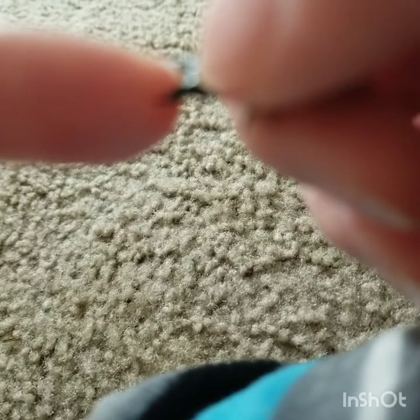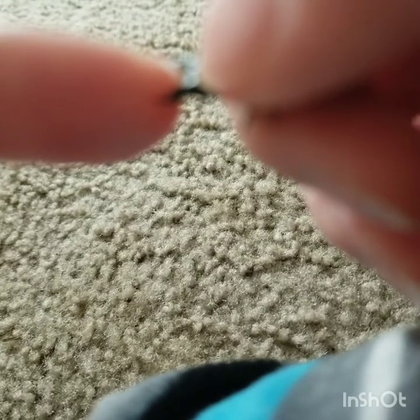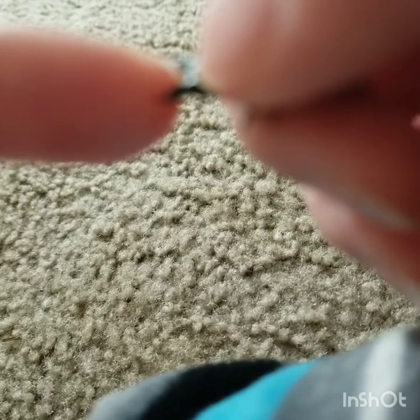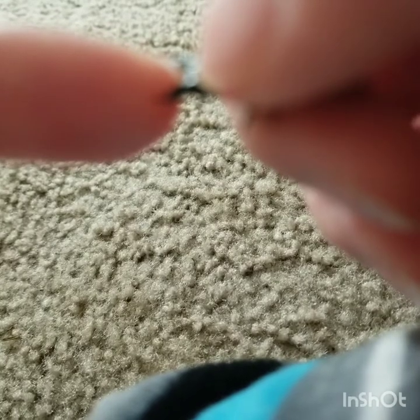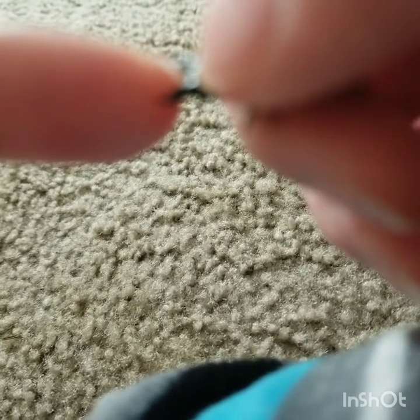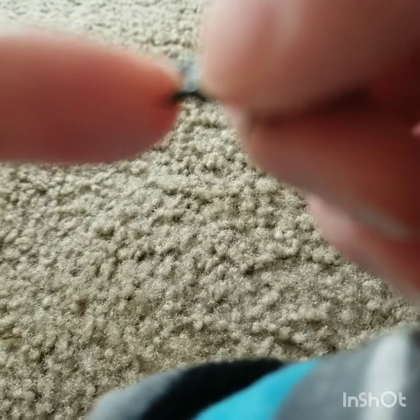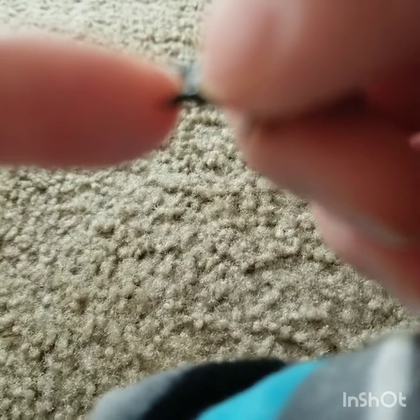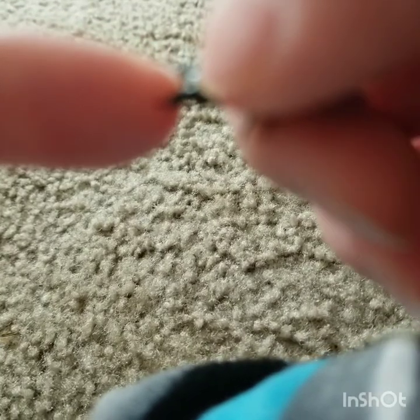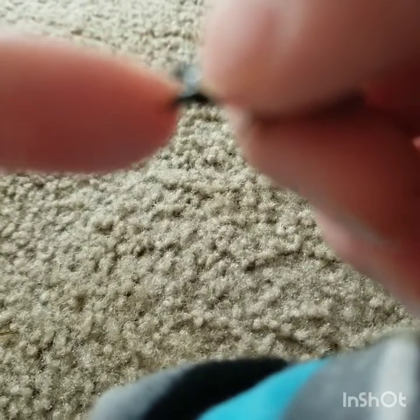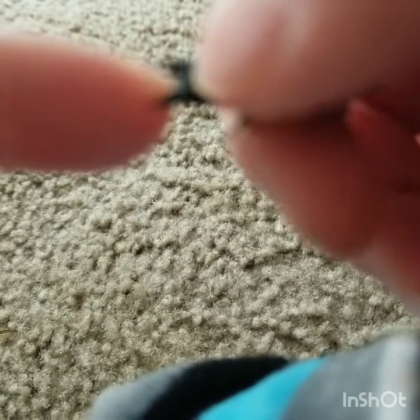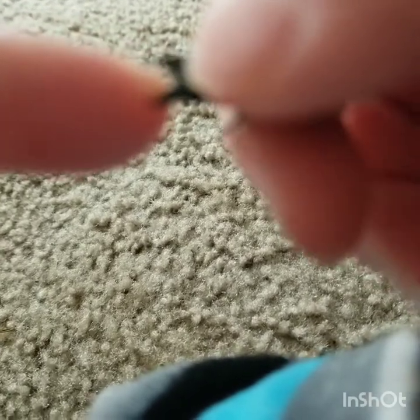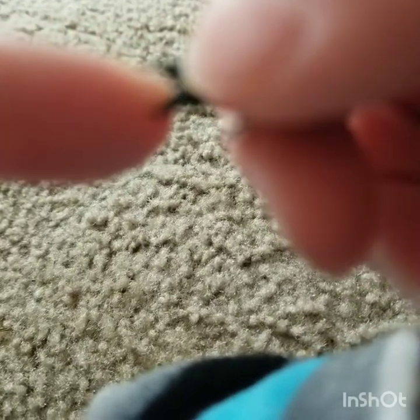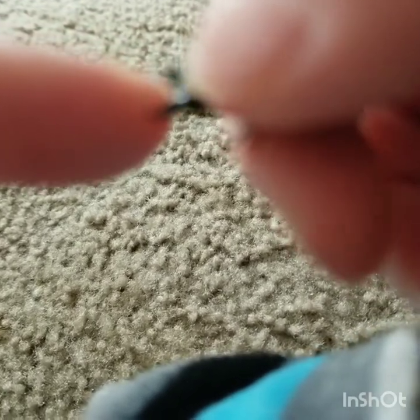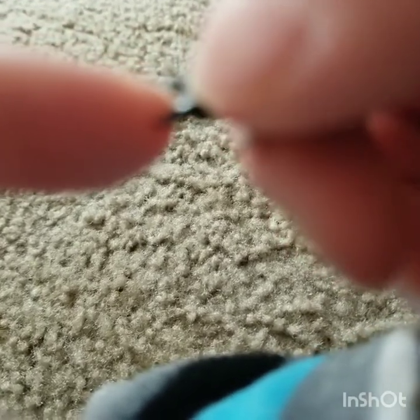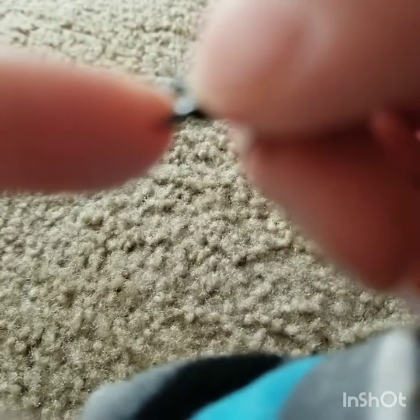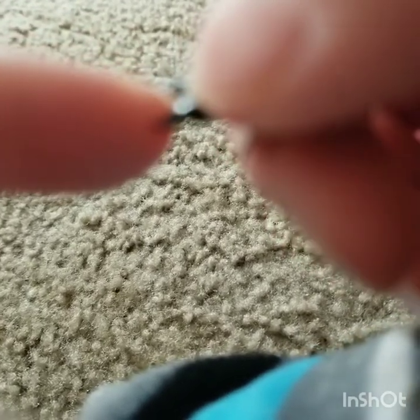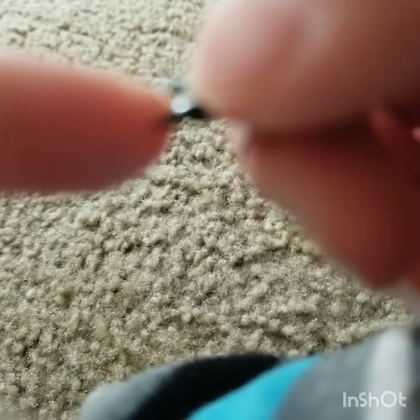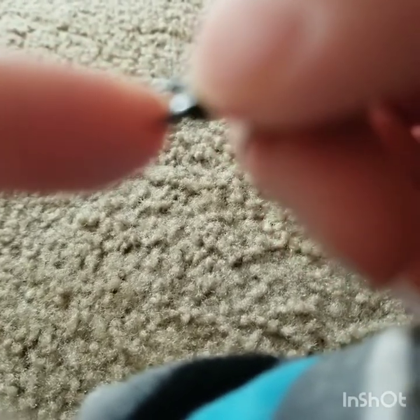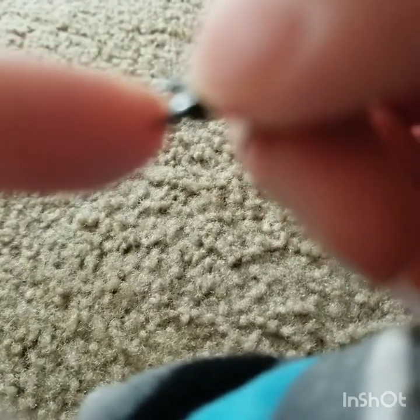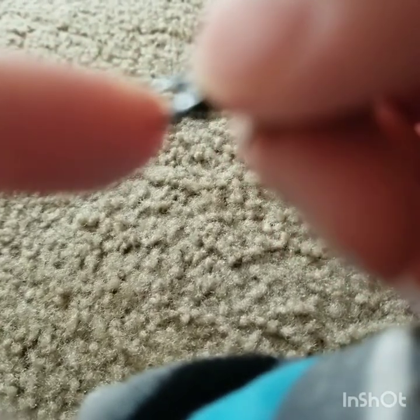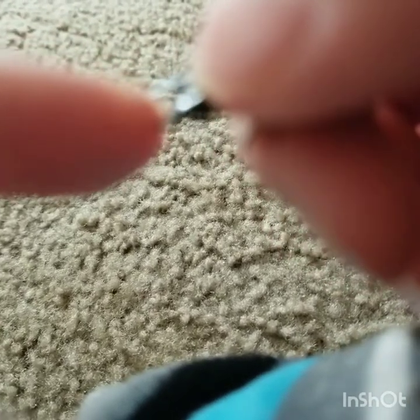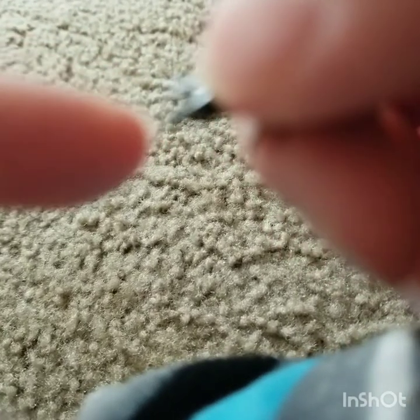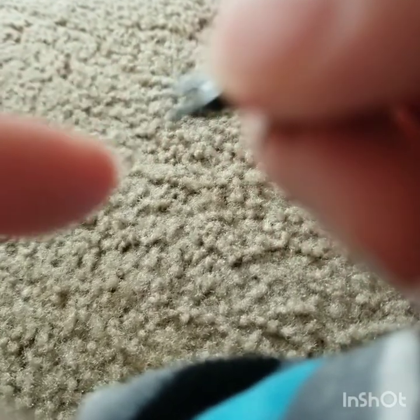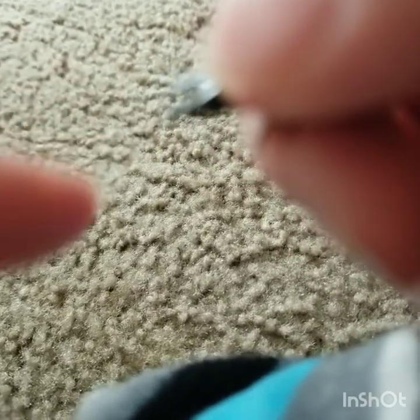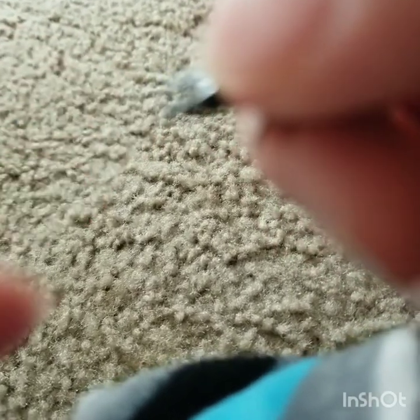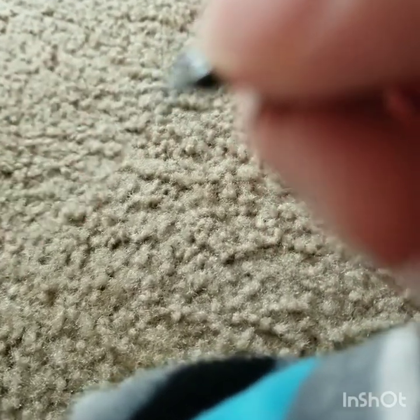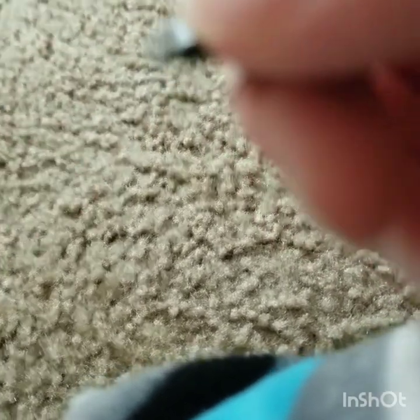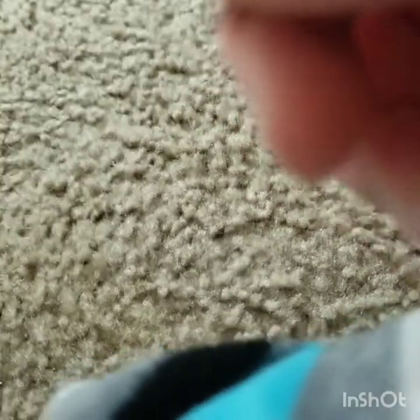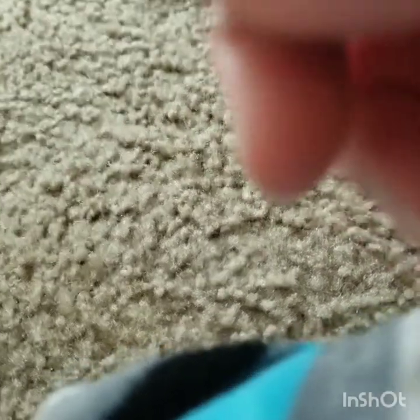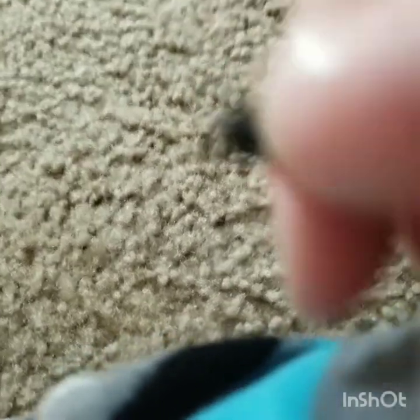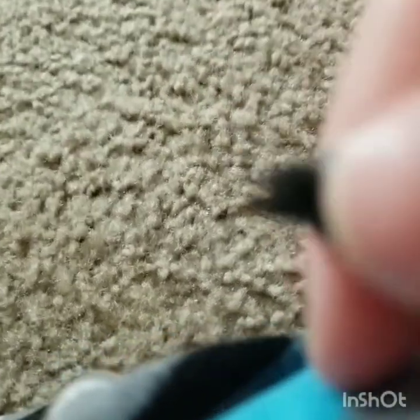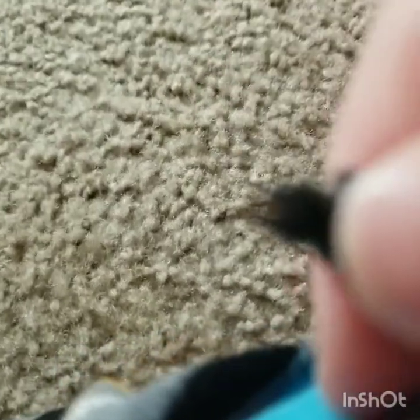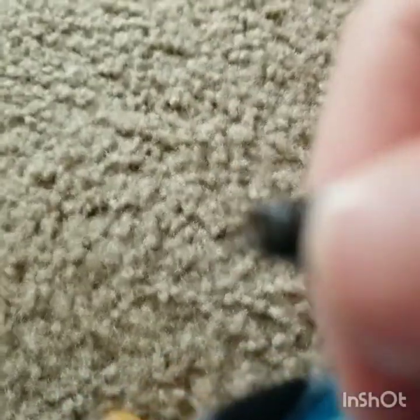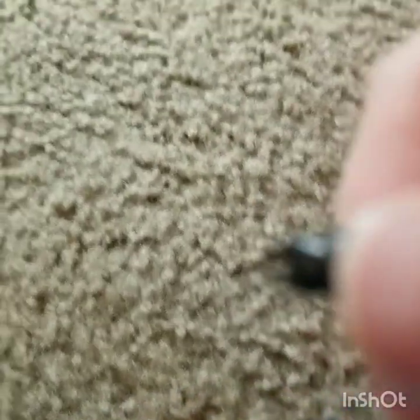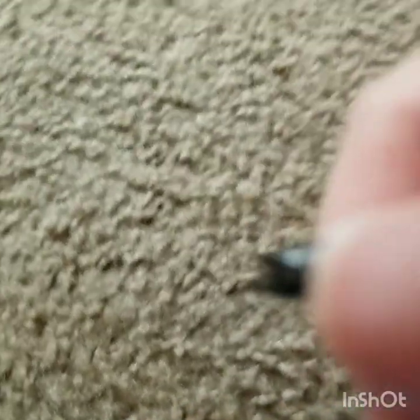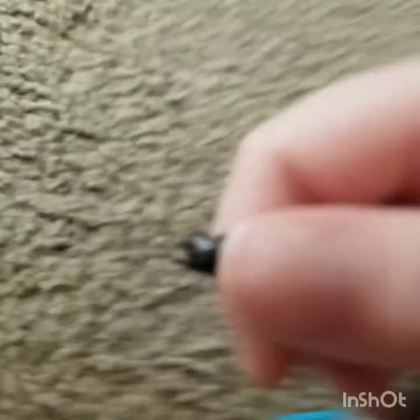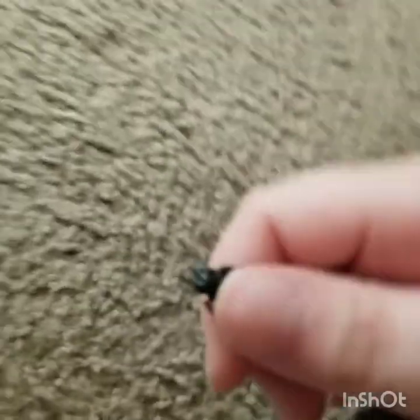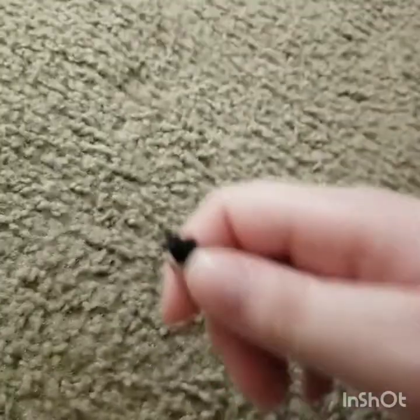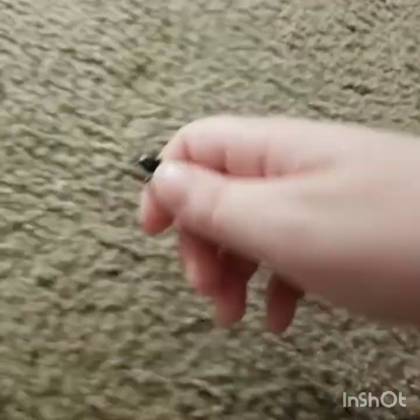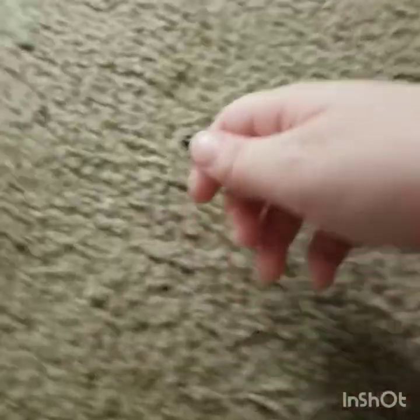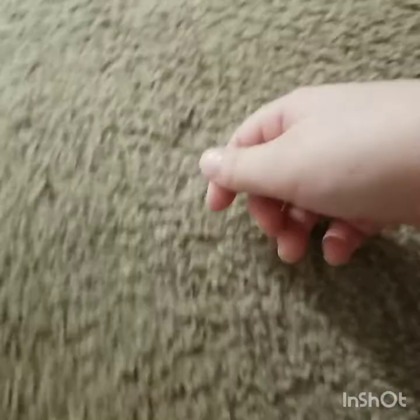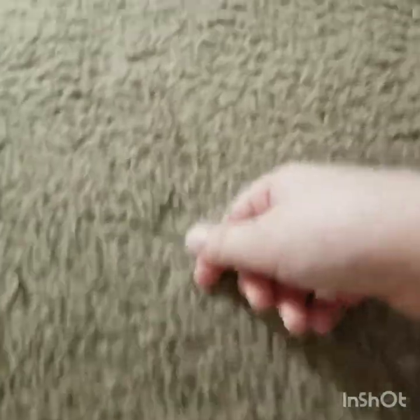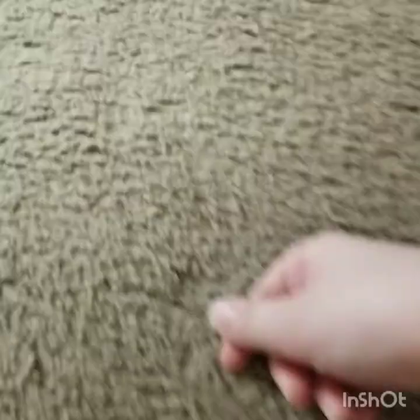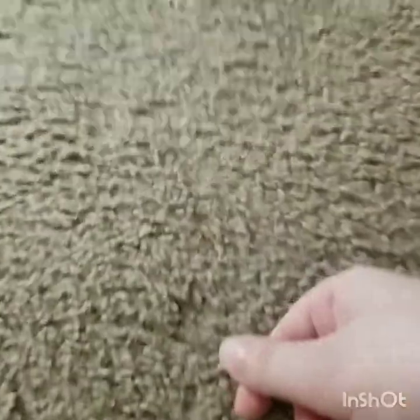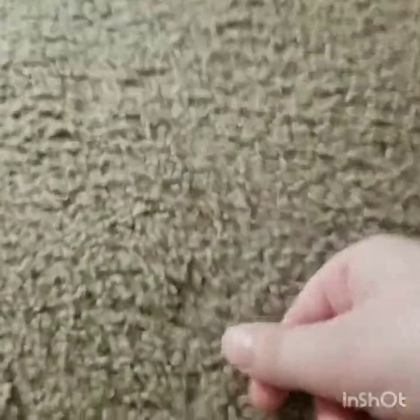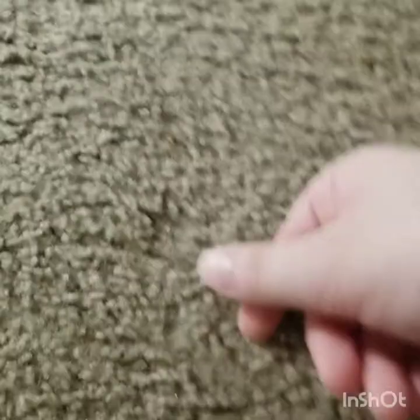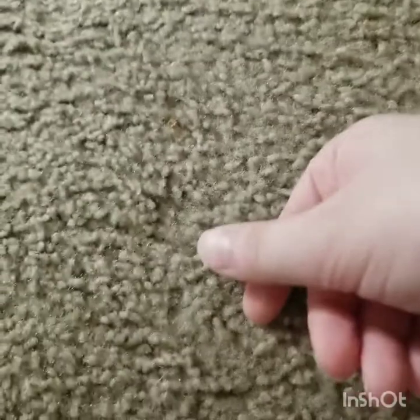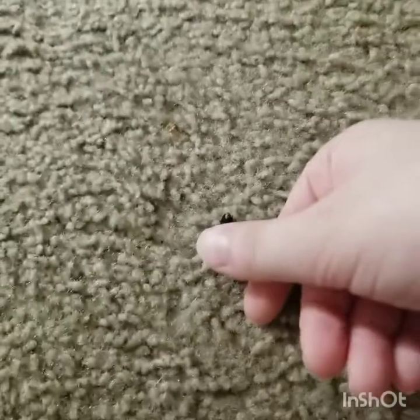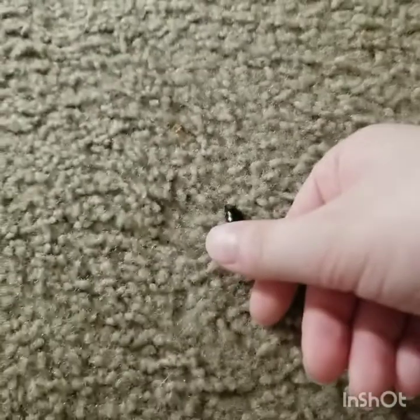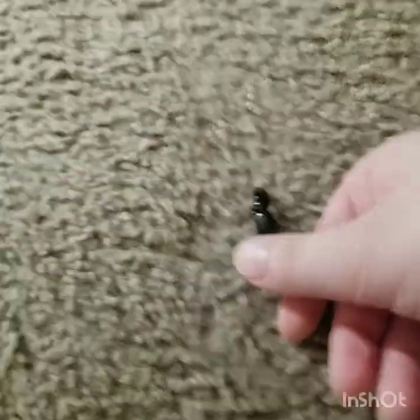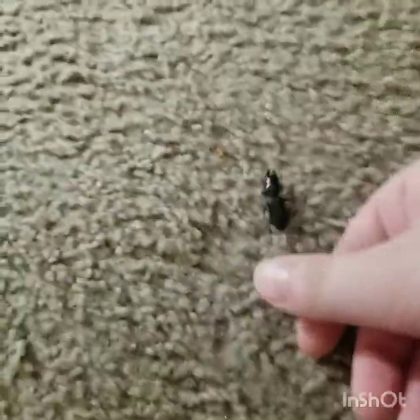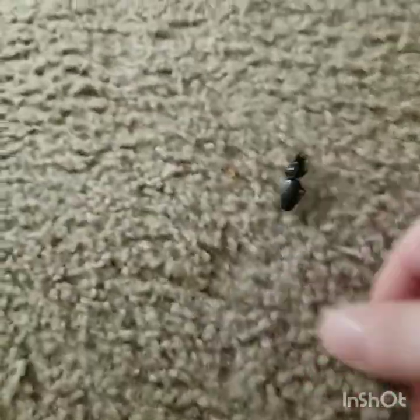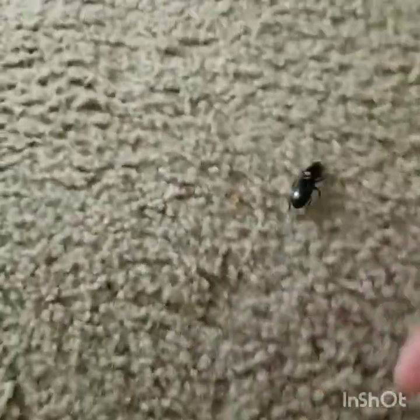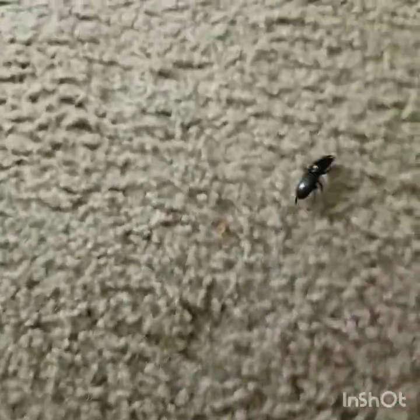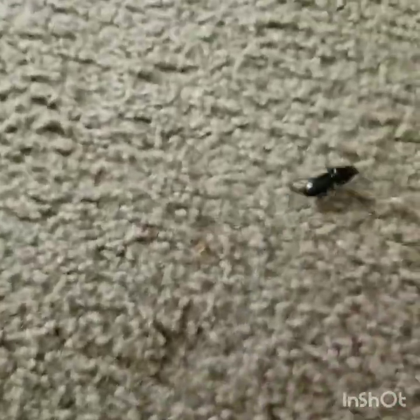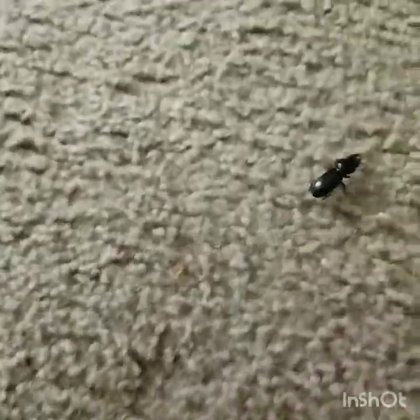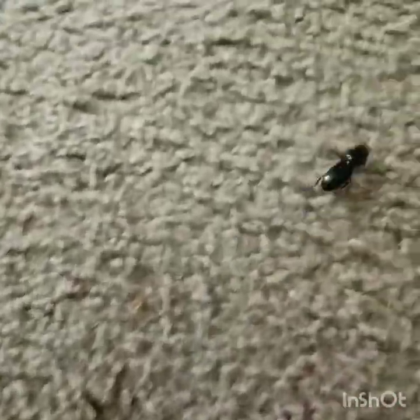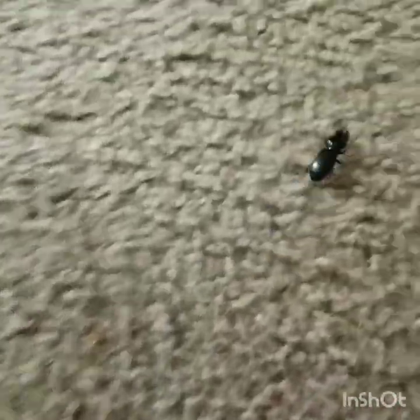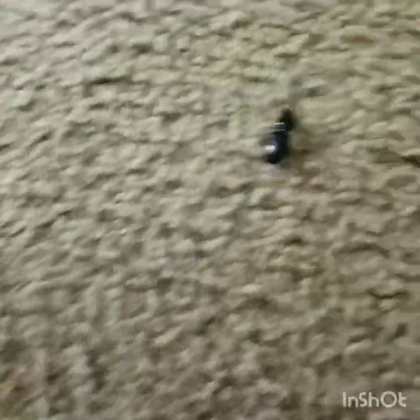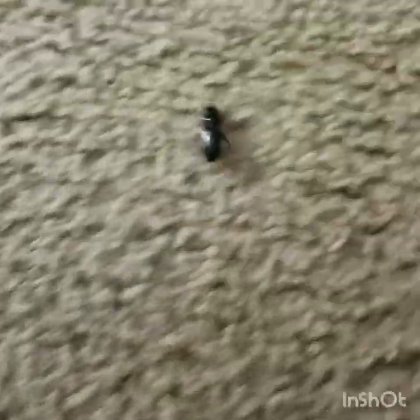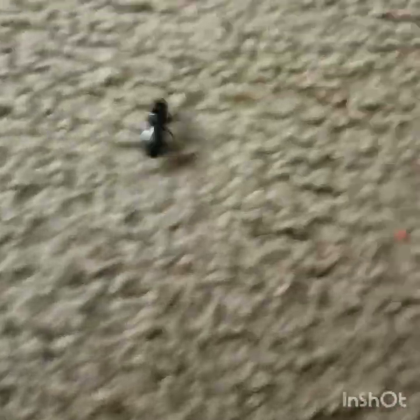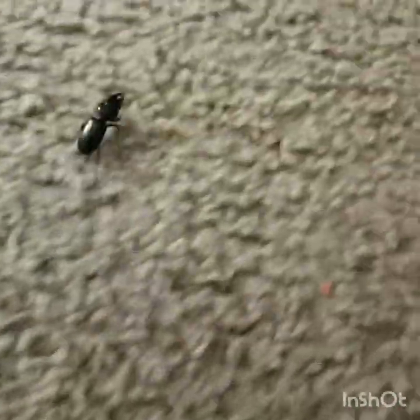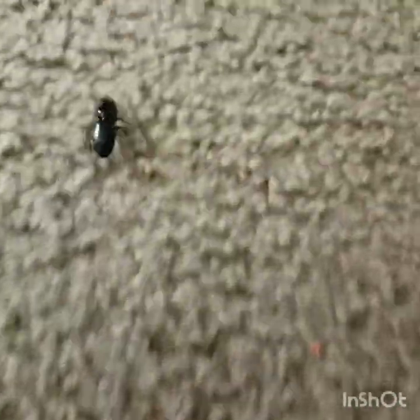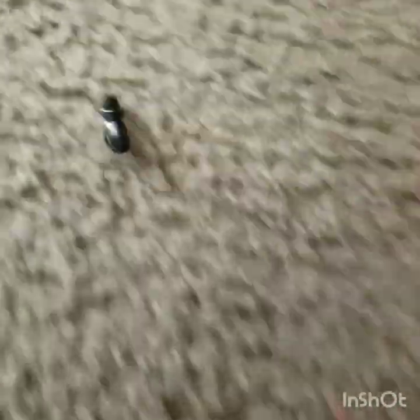There he goes. Ow, ow, ow. Oh, that hurt. Let's get off of the surface. Look at him go.